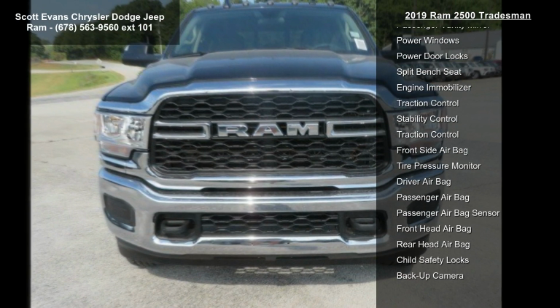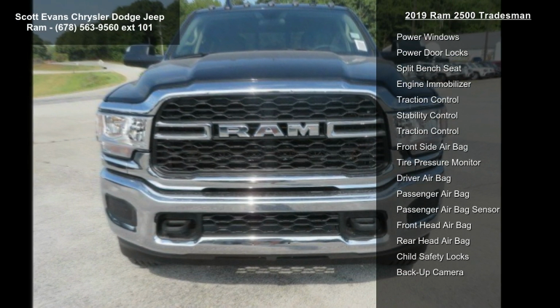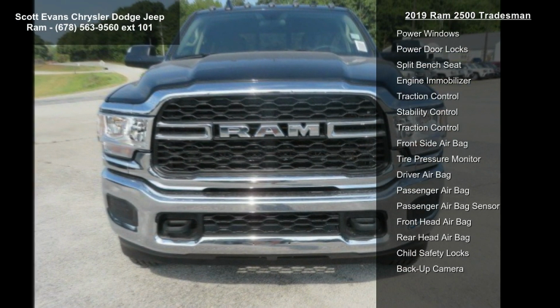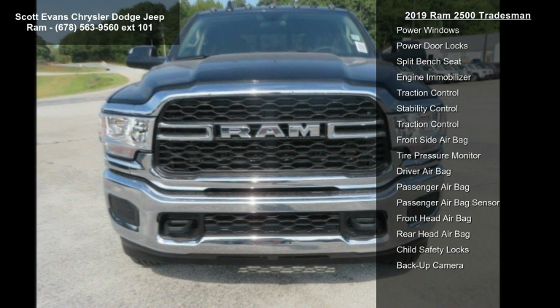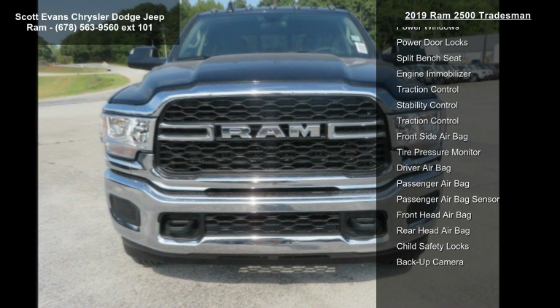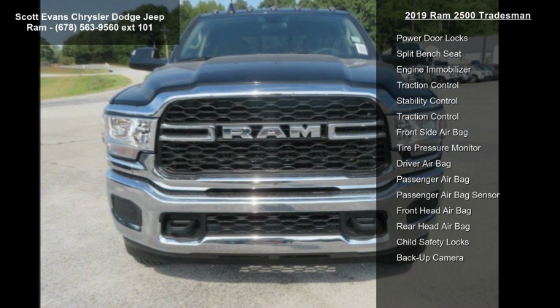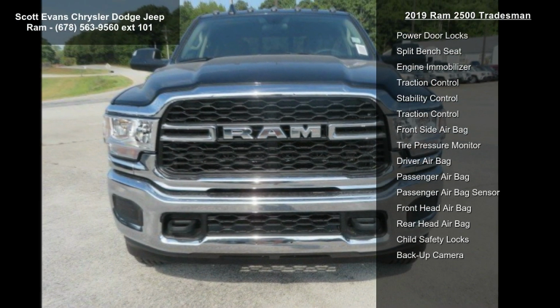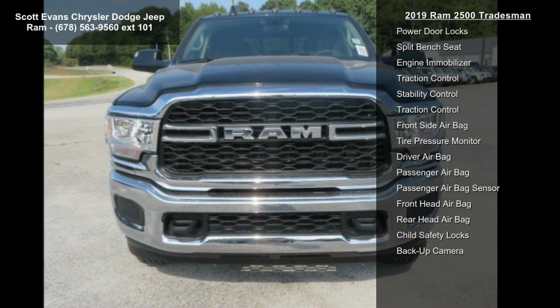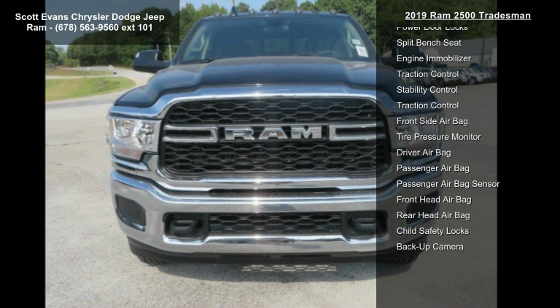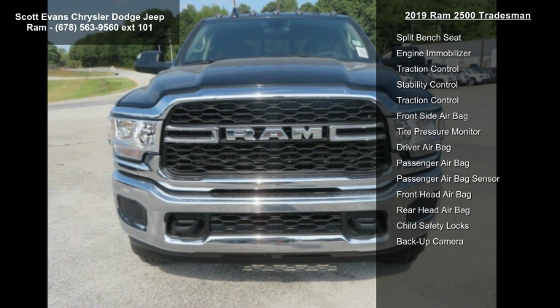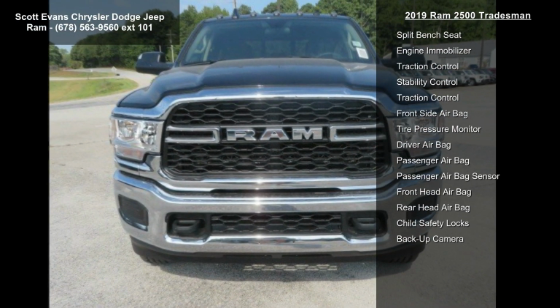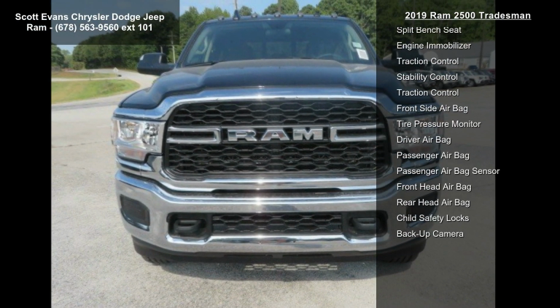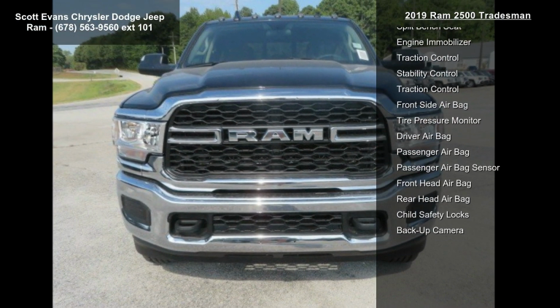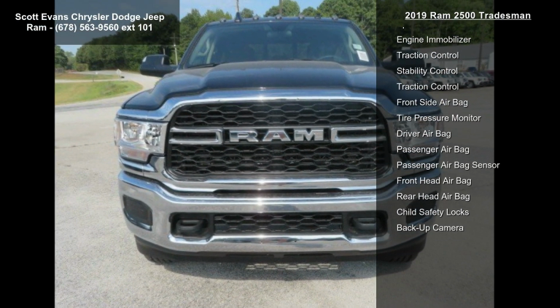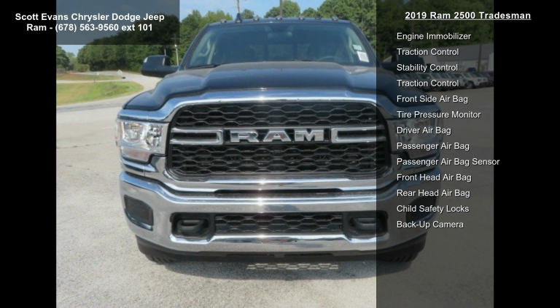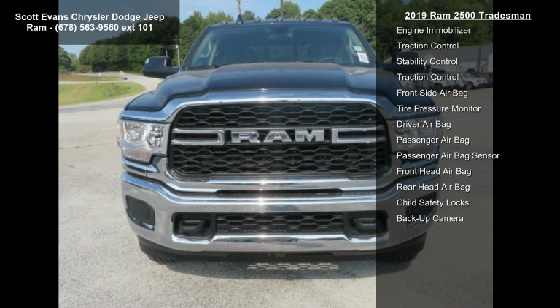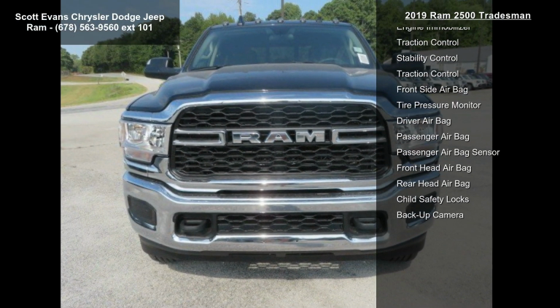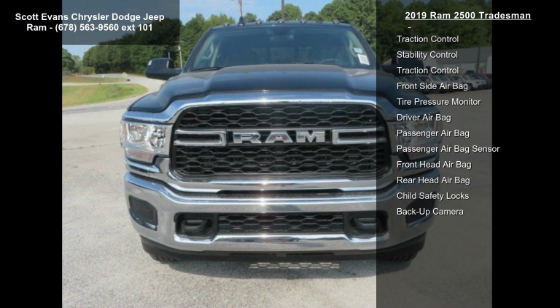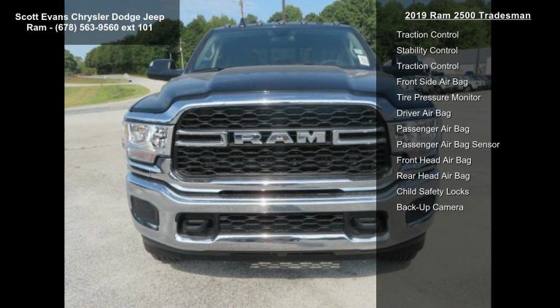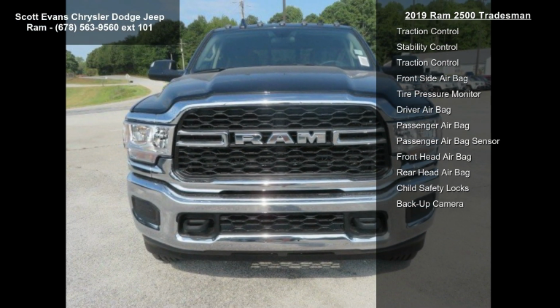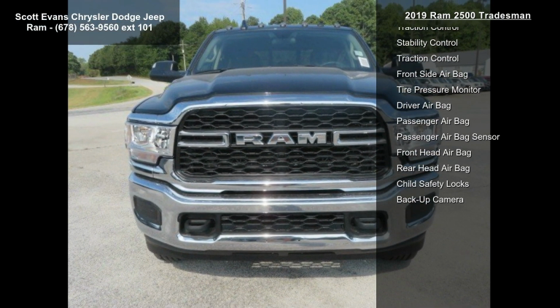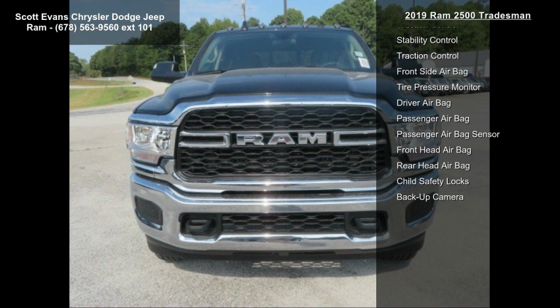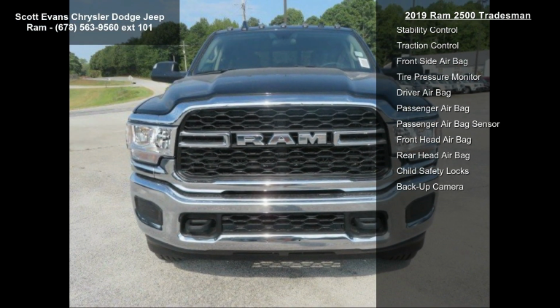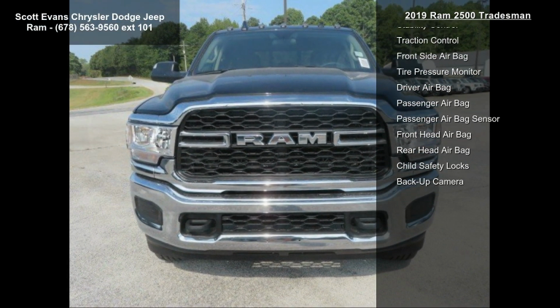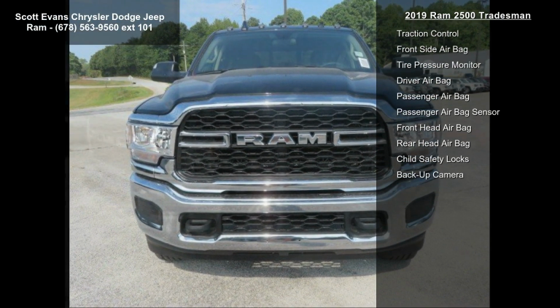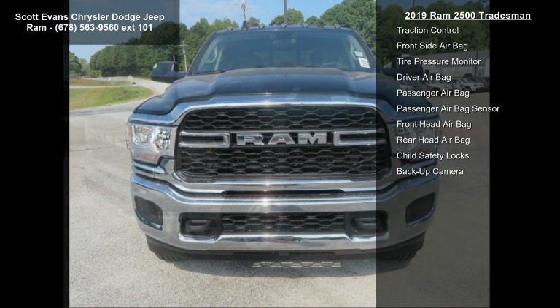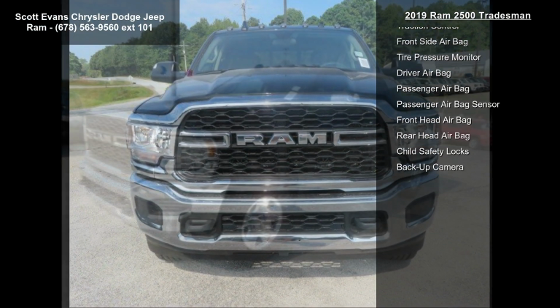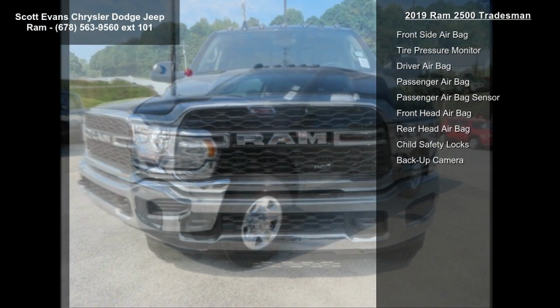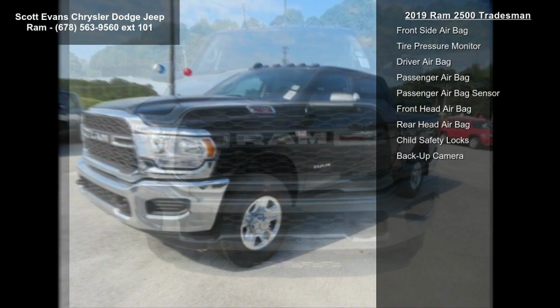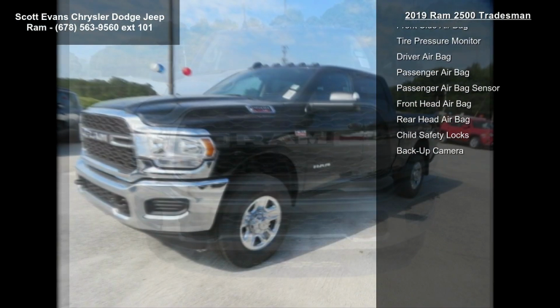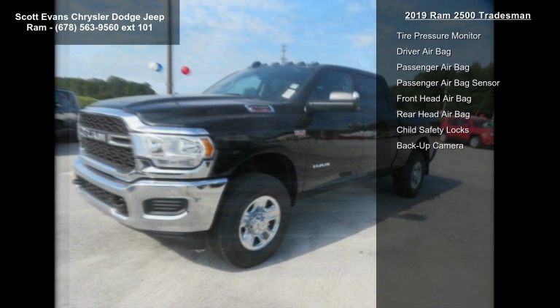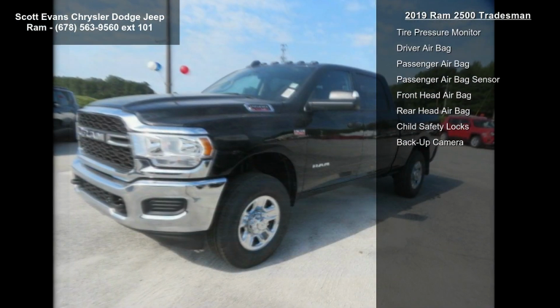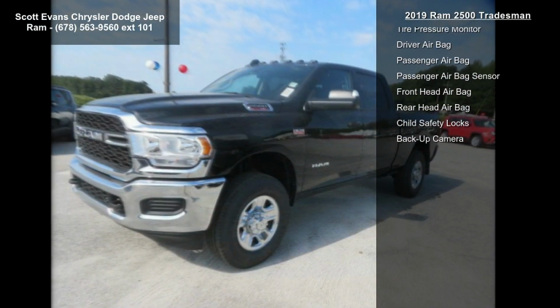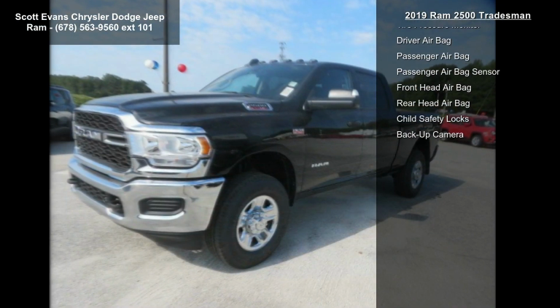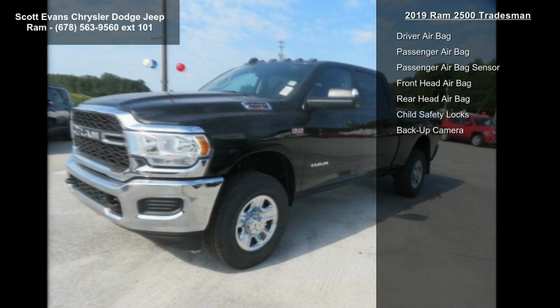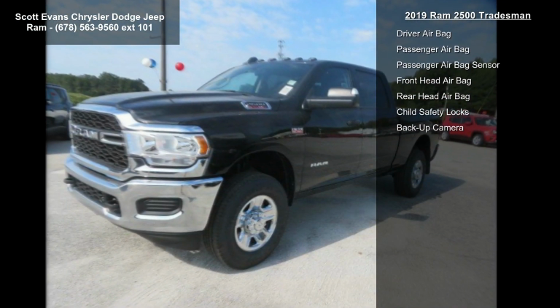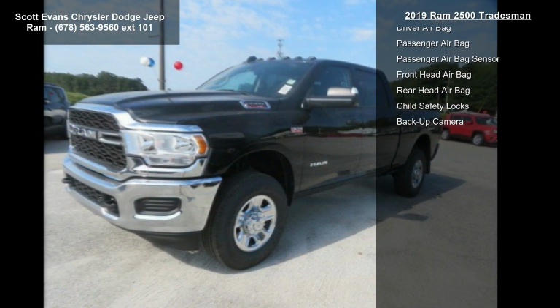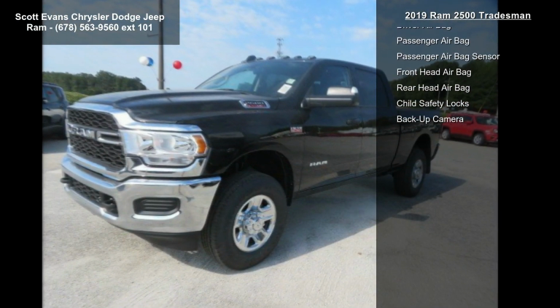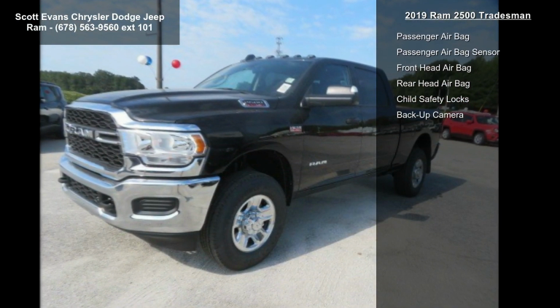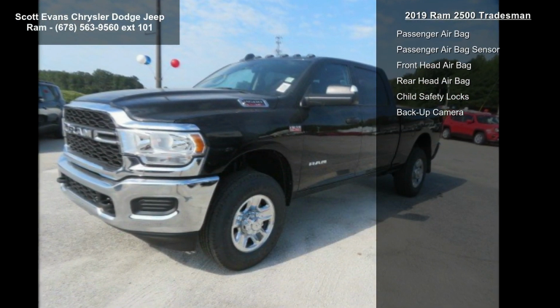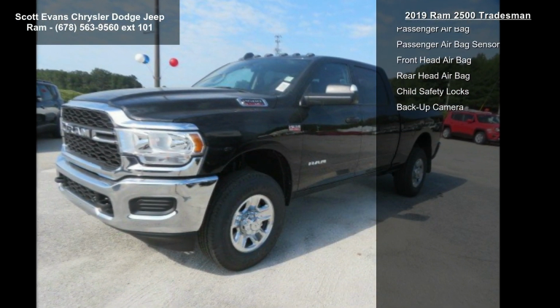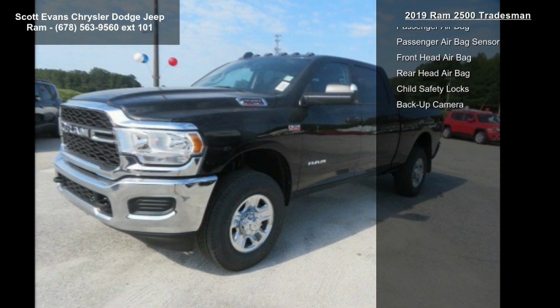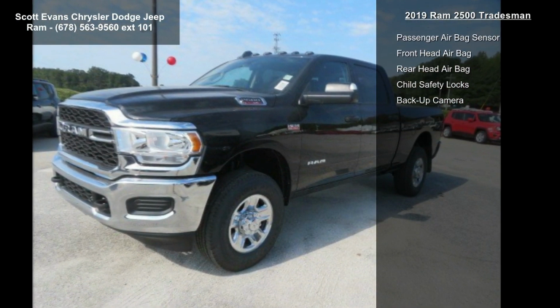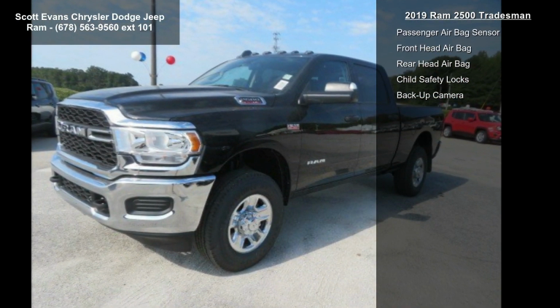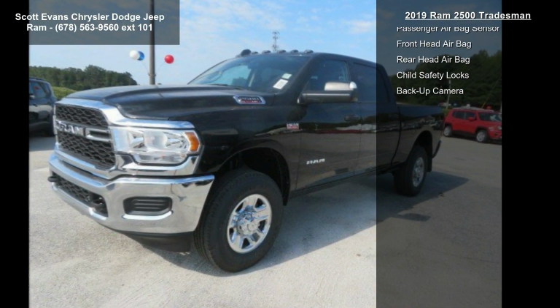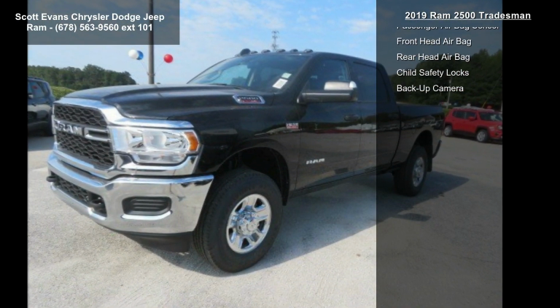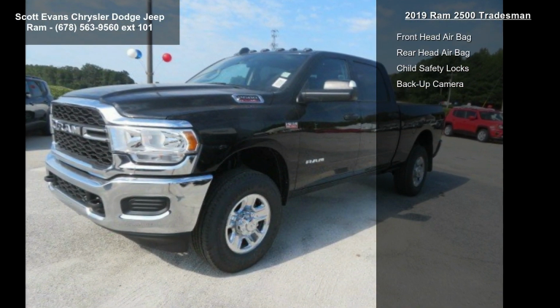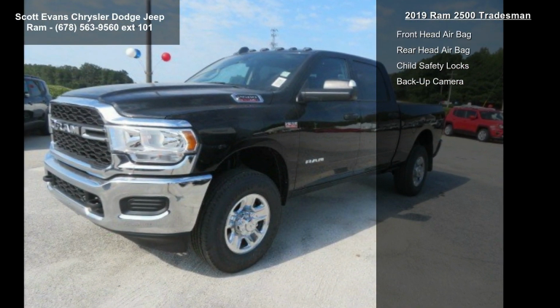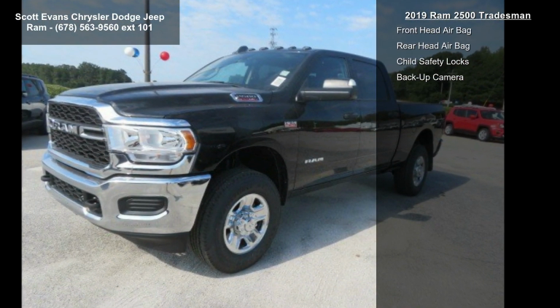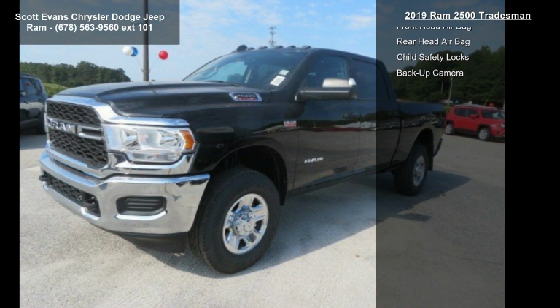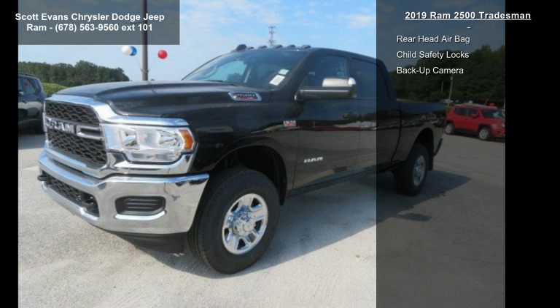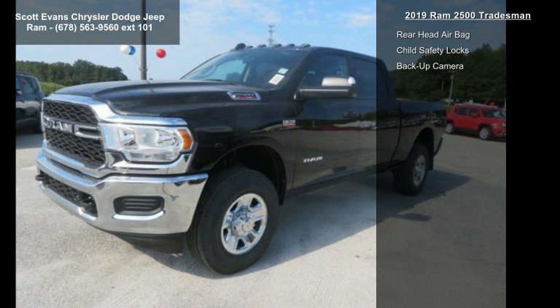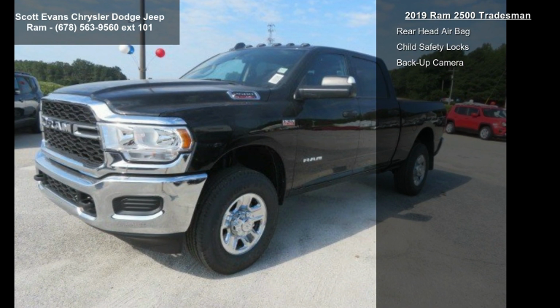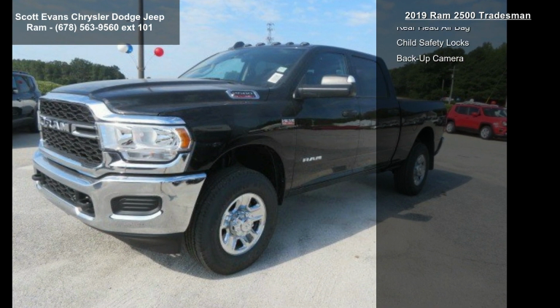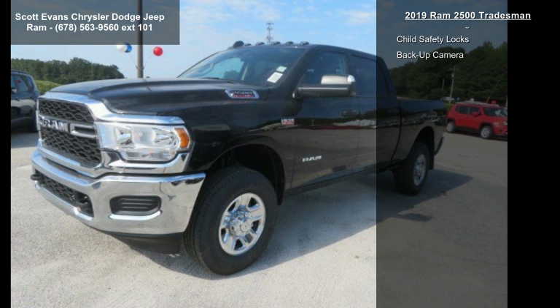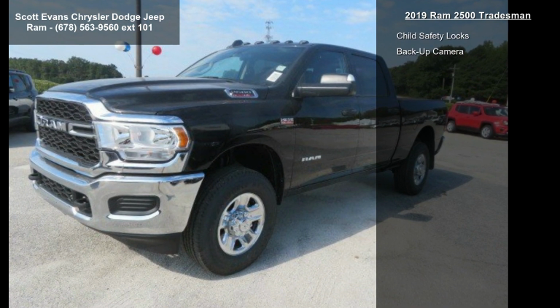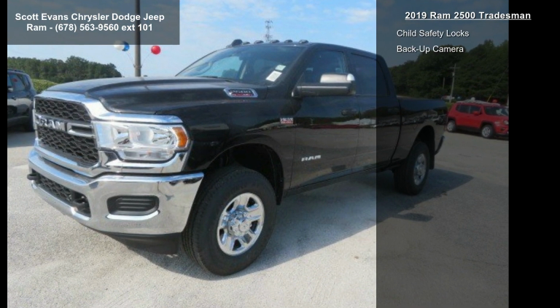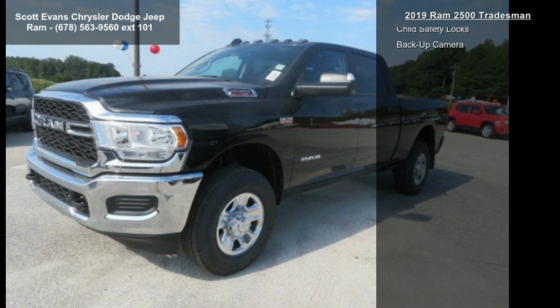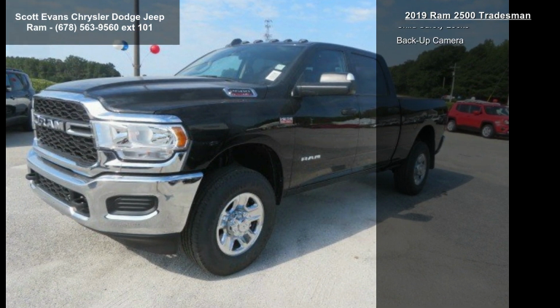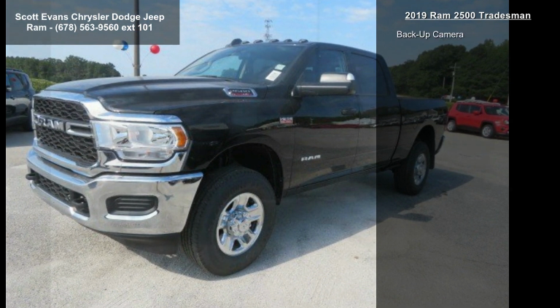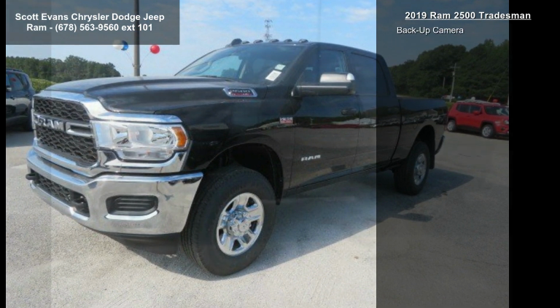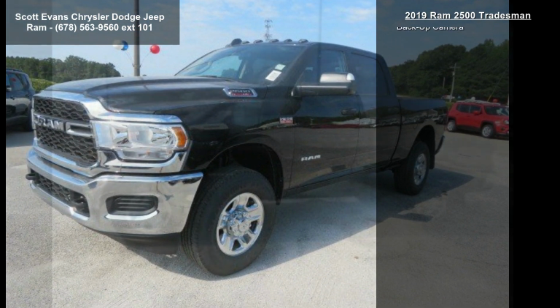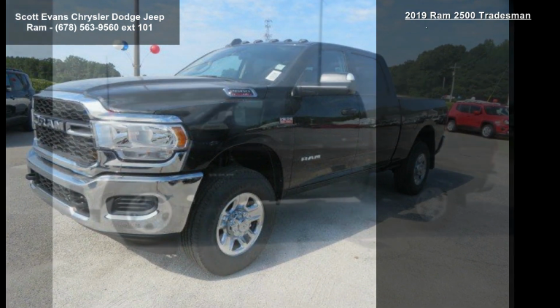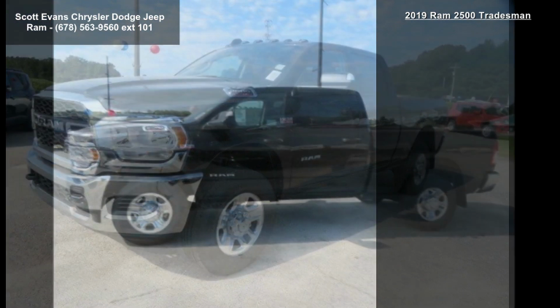Exterior color is Diamond Black Crystal Pearl Coat. This truck also features a spray-in bedliner and a gross vehicle weight rating of 10,000 lbs.